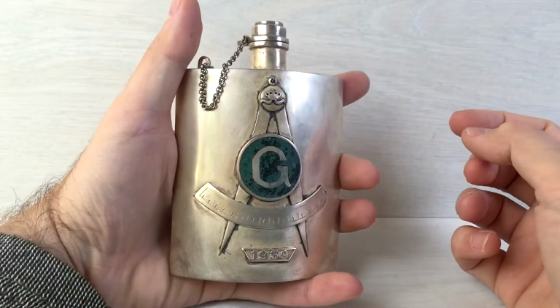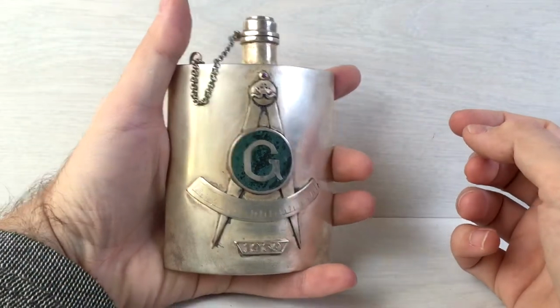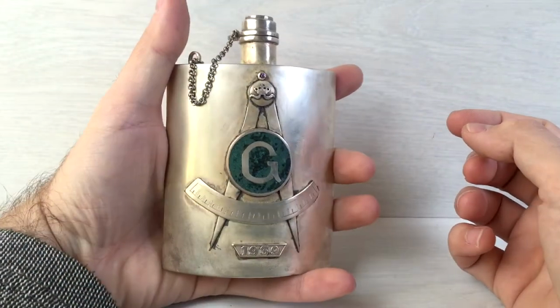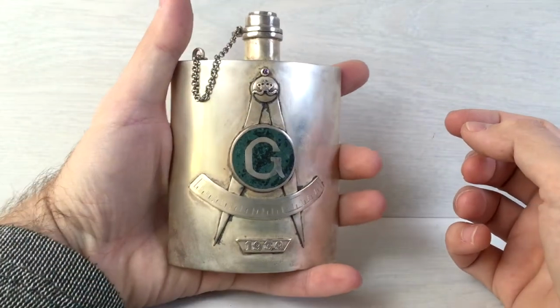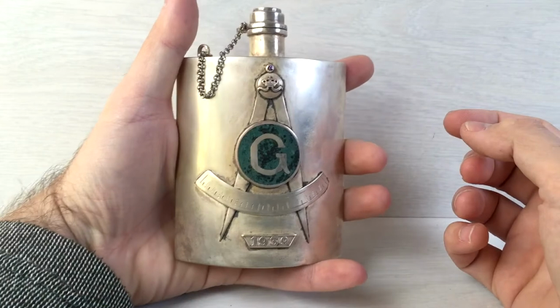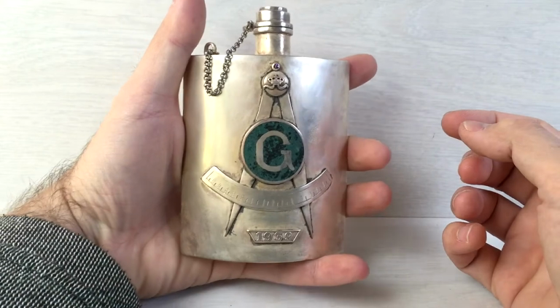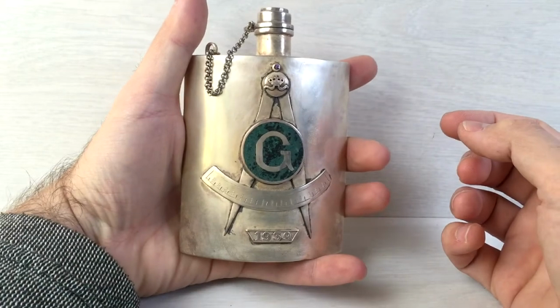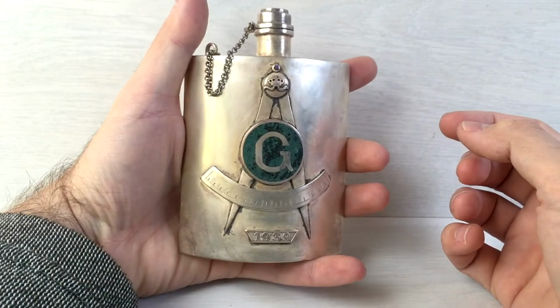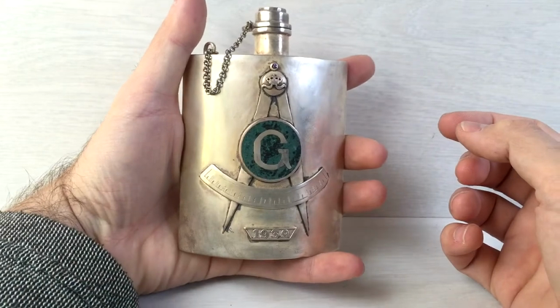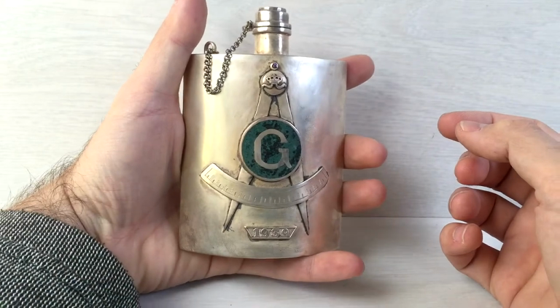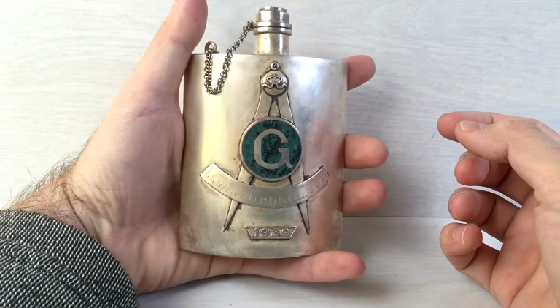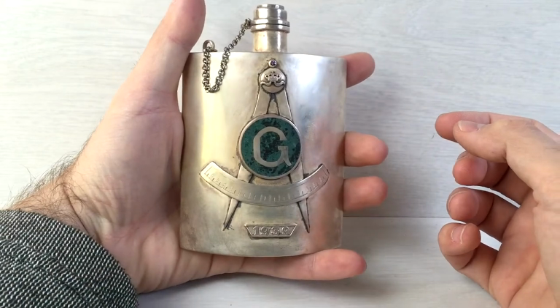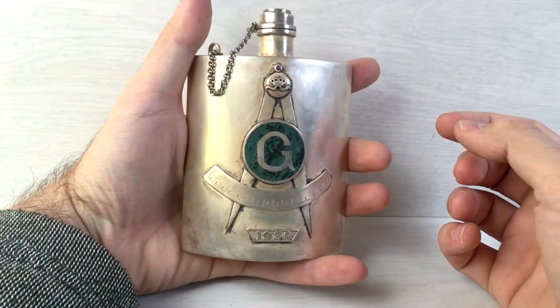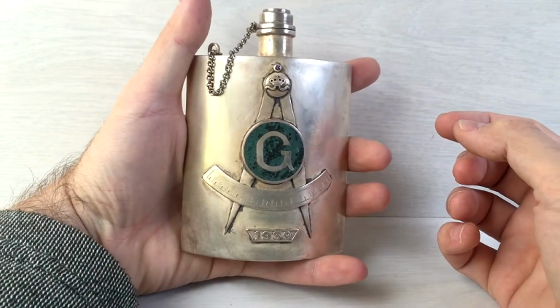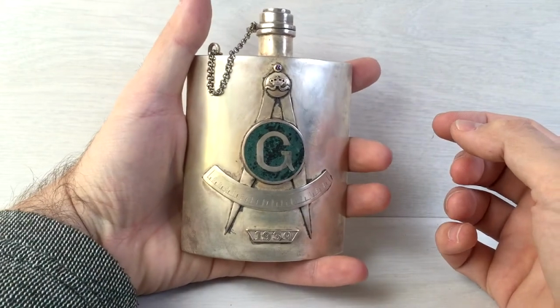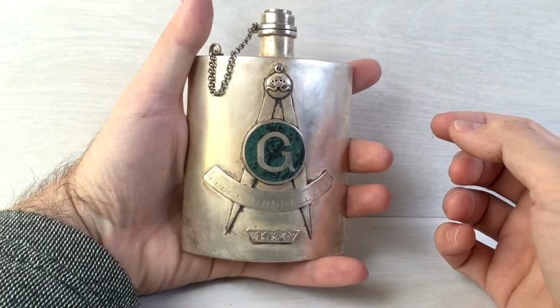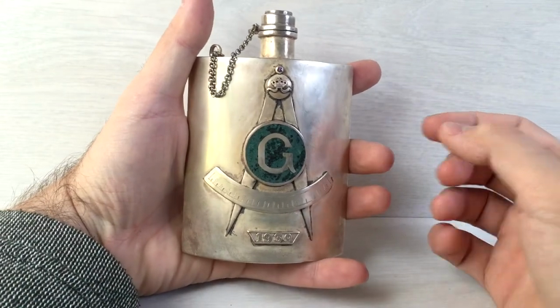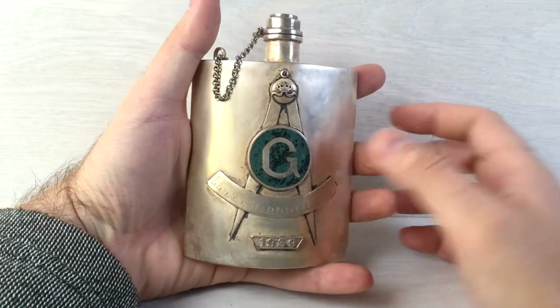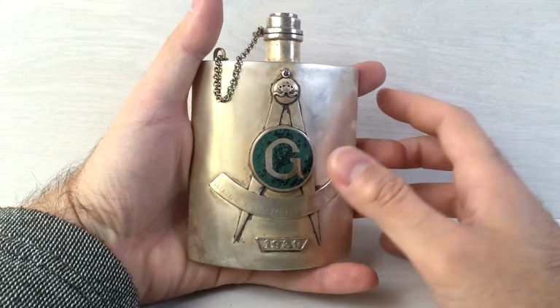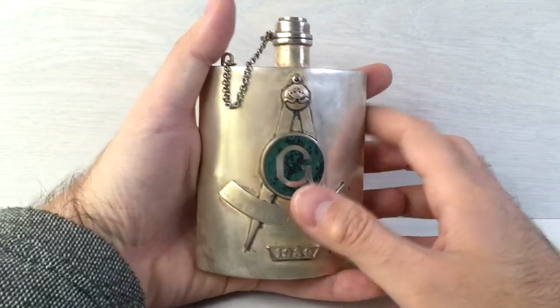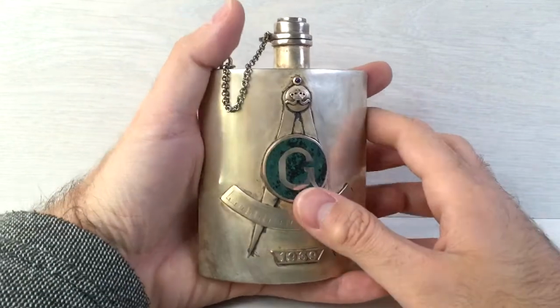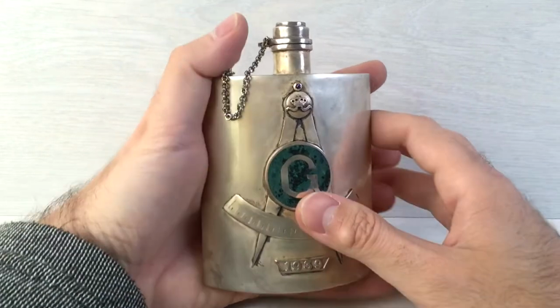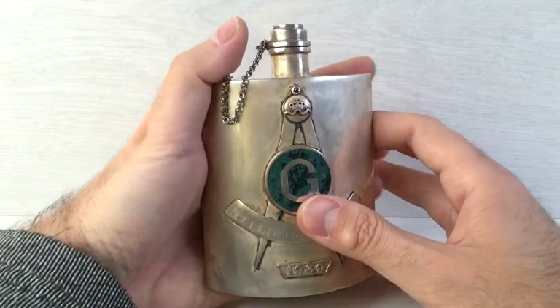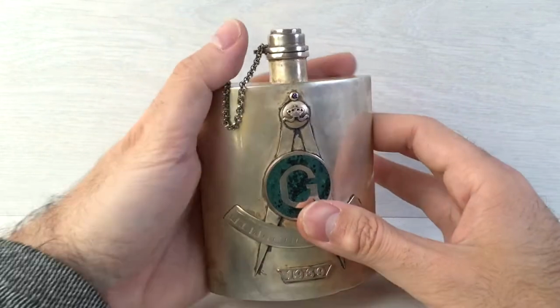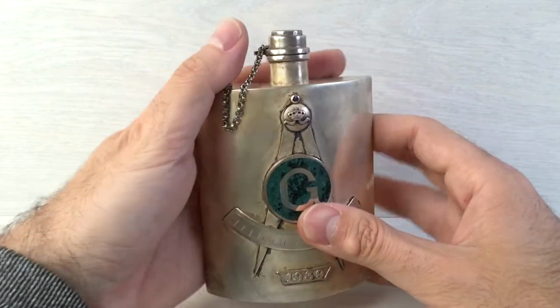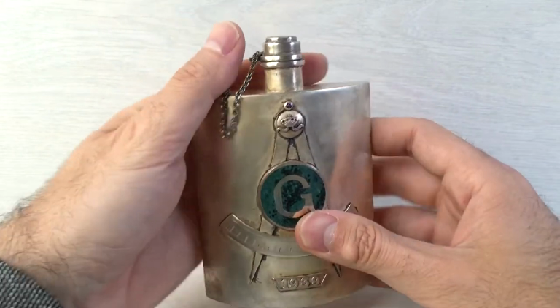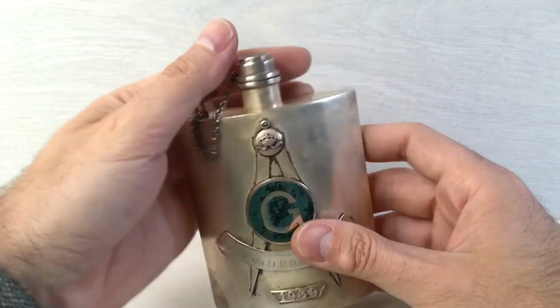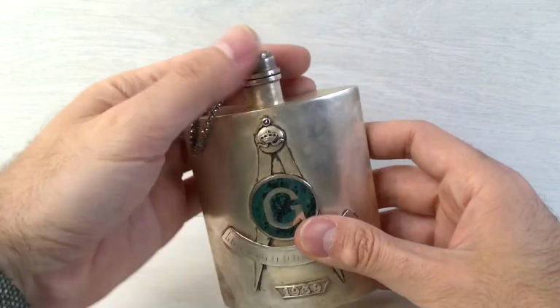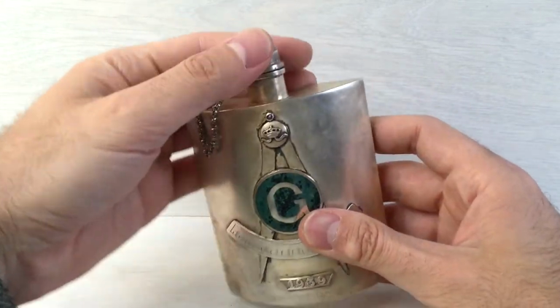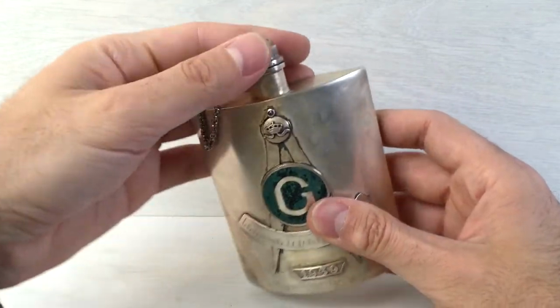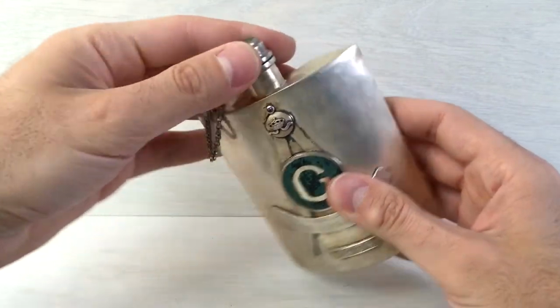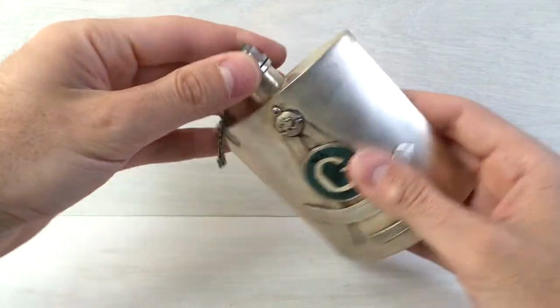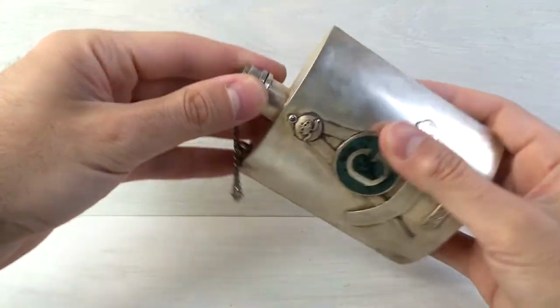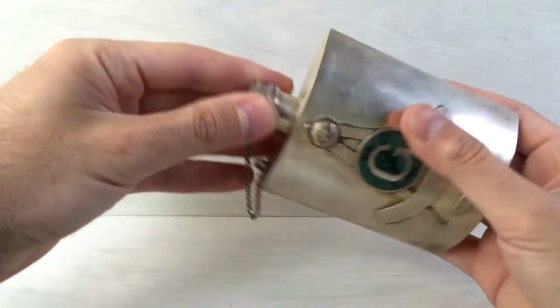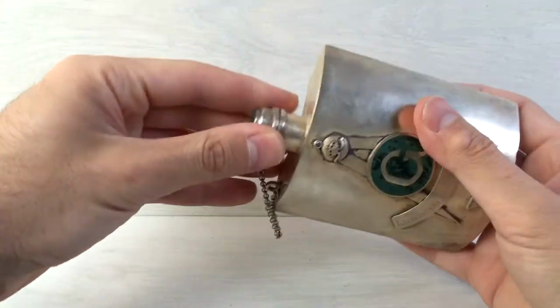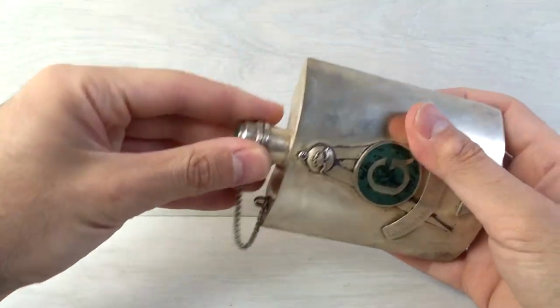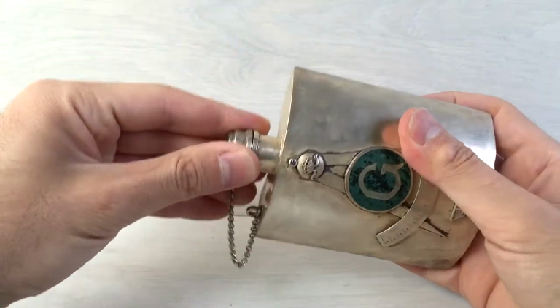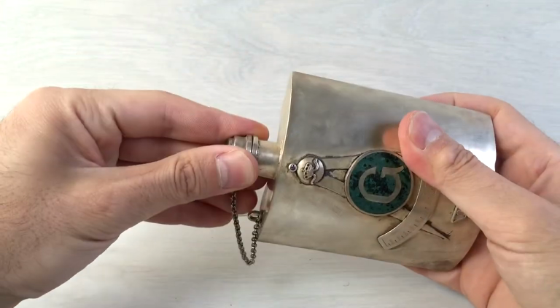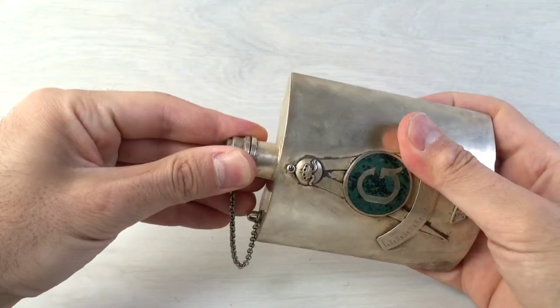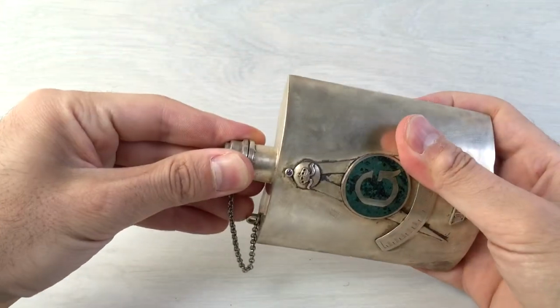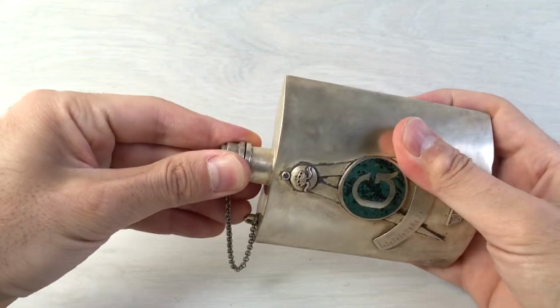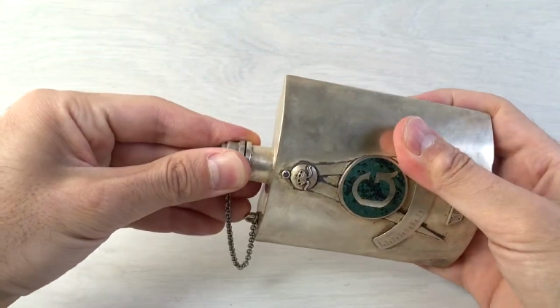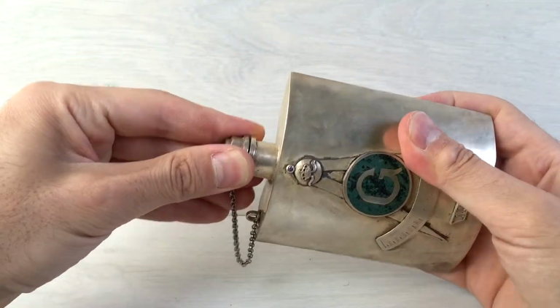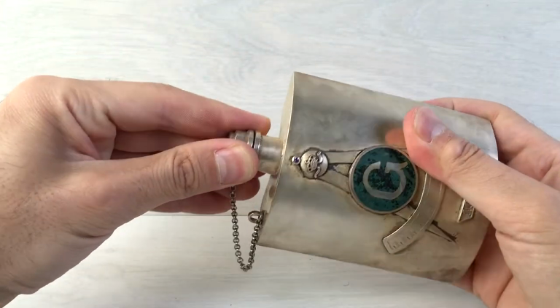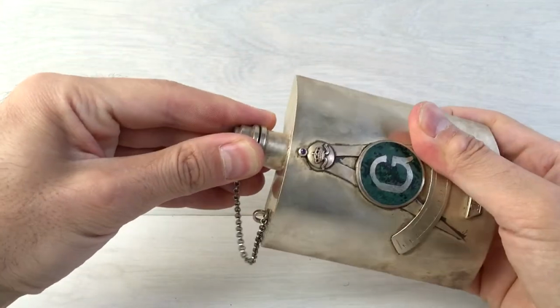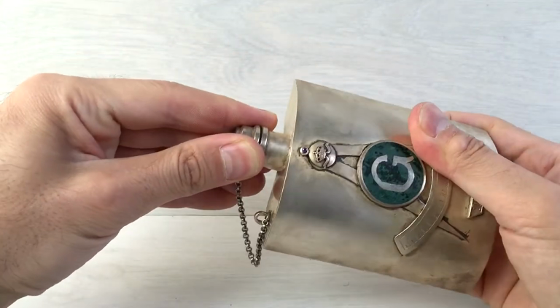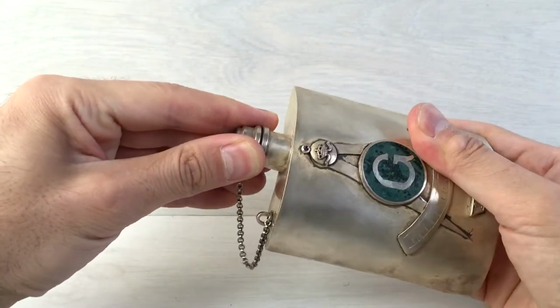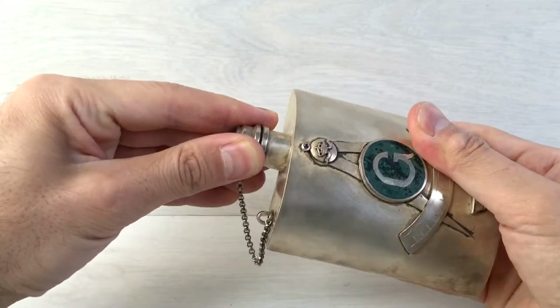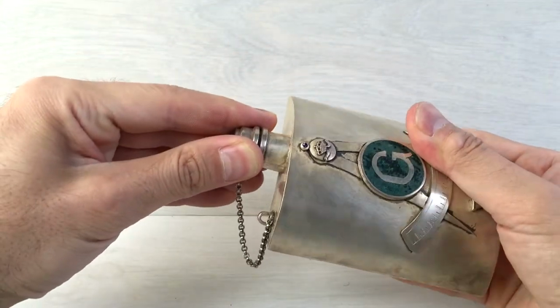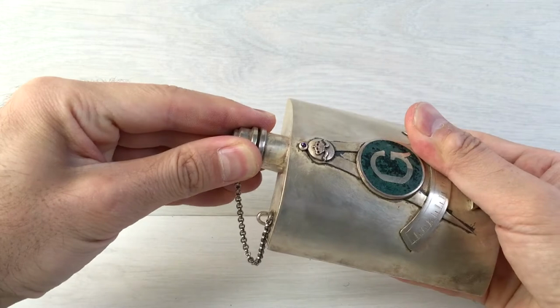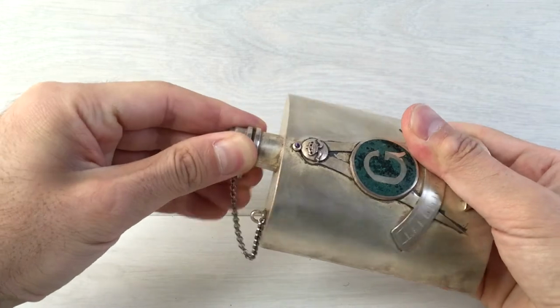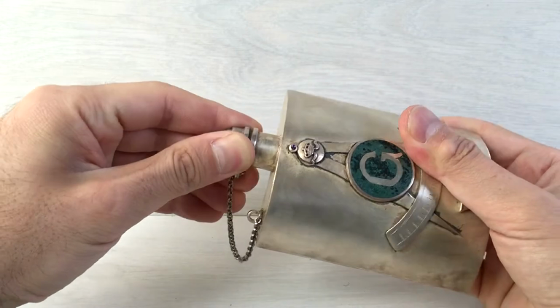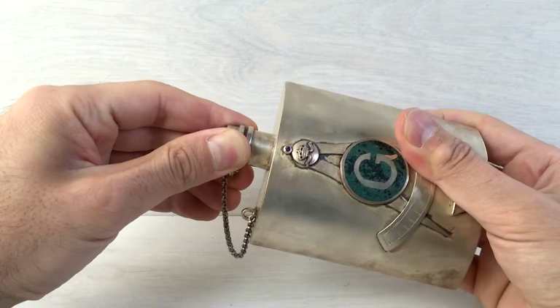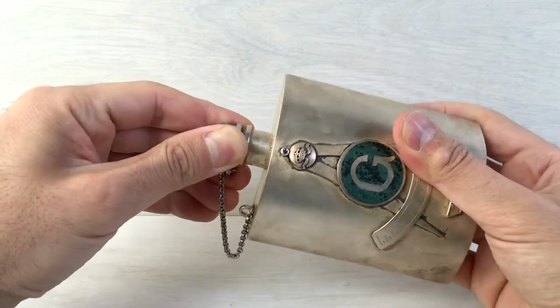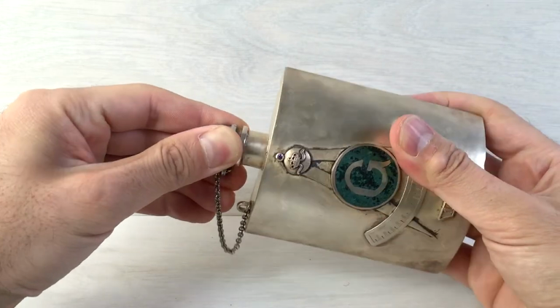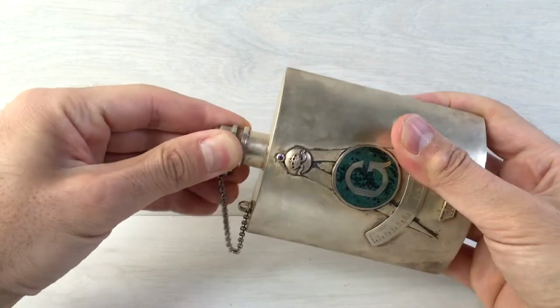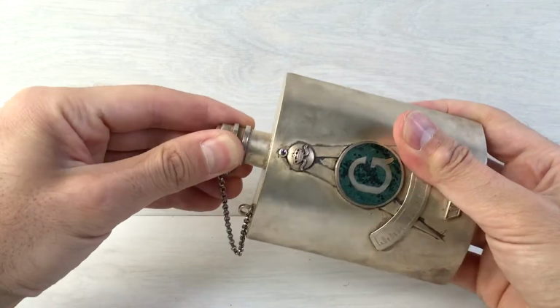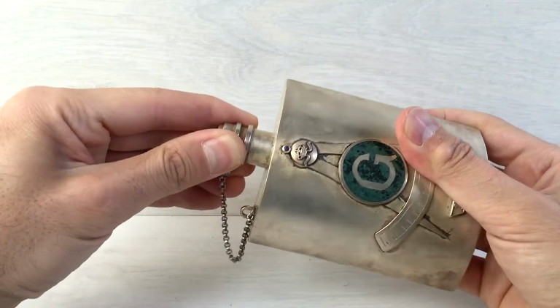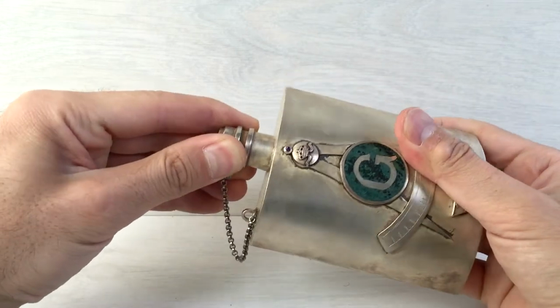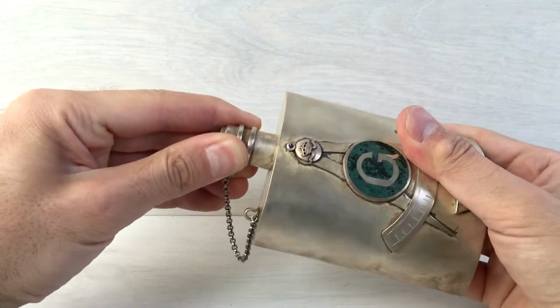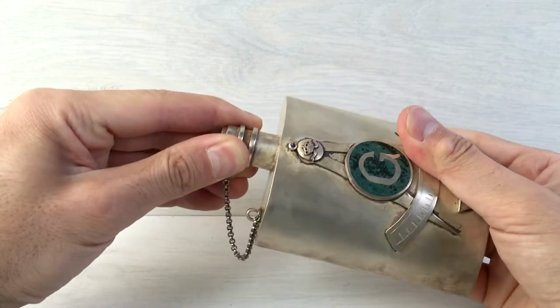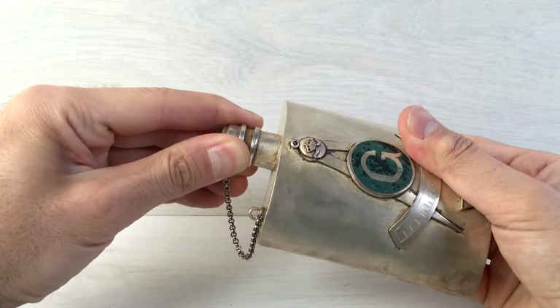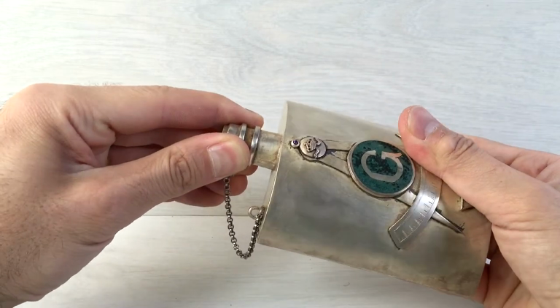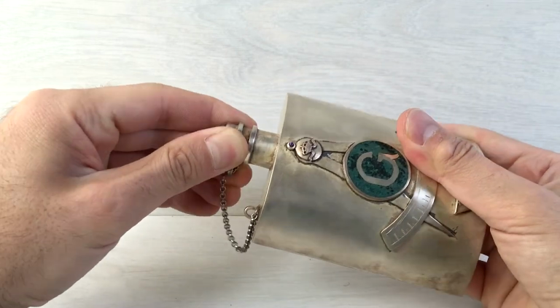This is how big it is. Let's open it up — now that's a bit on the hard side.